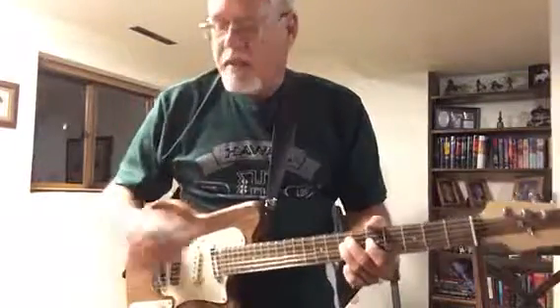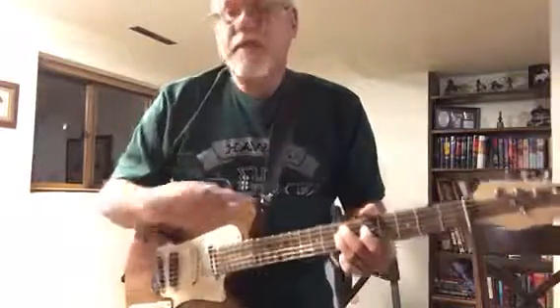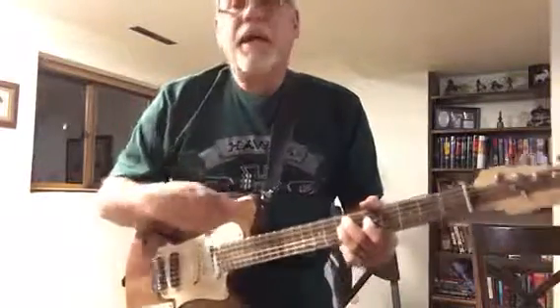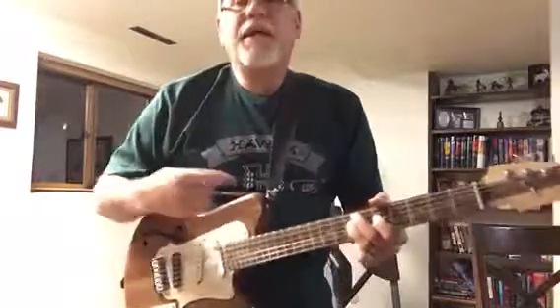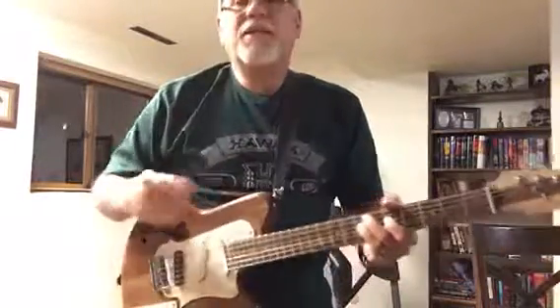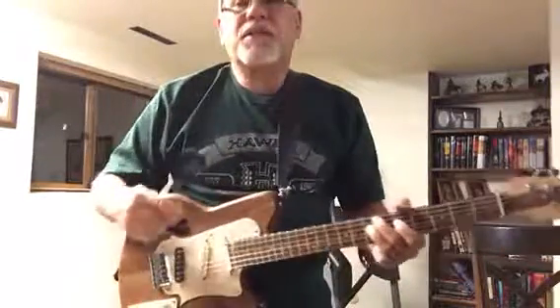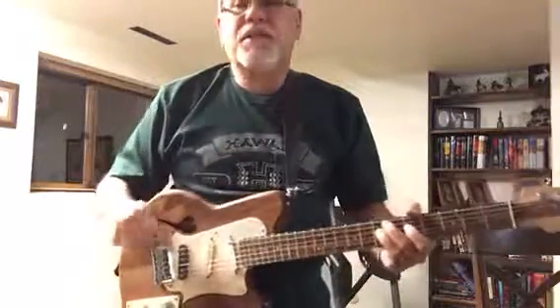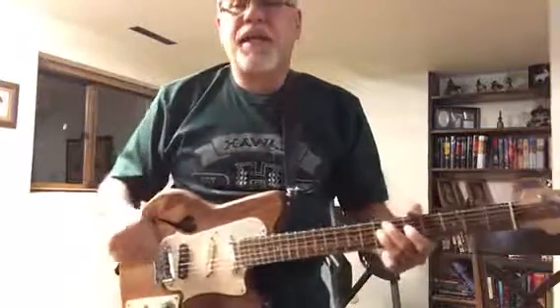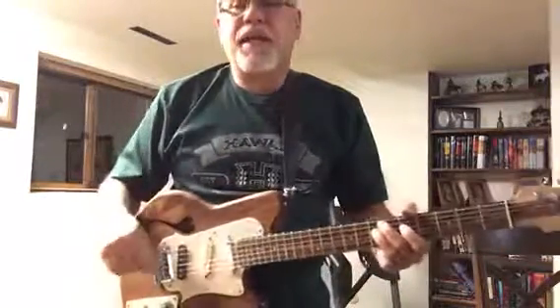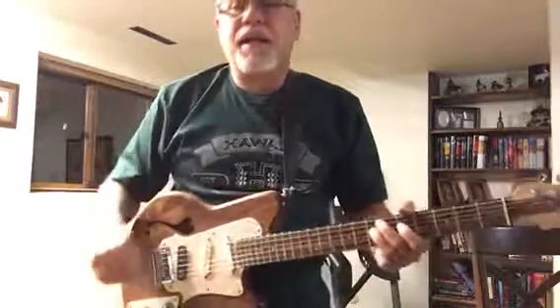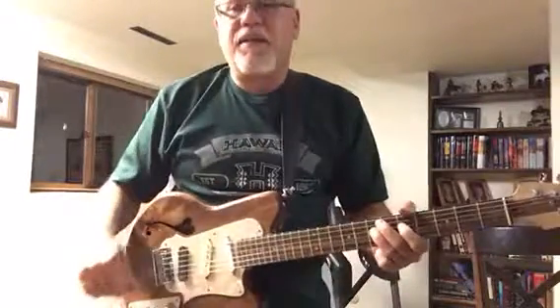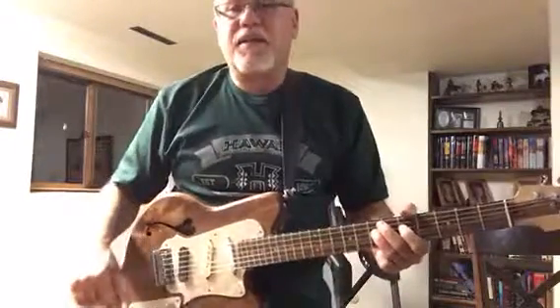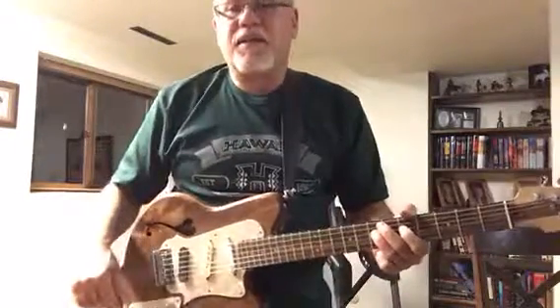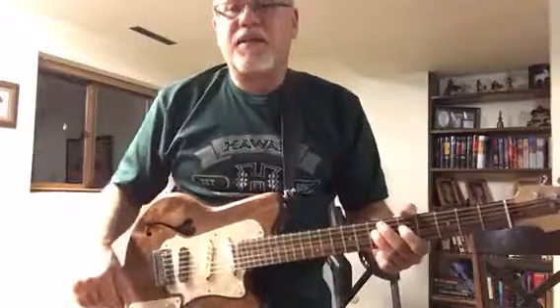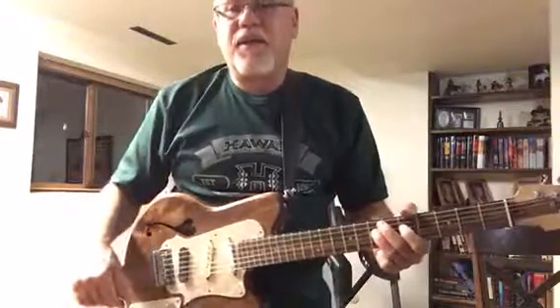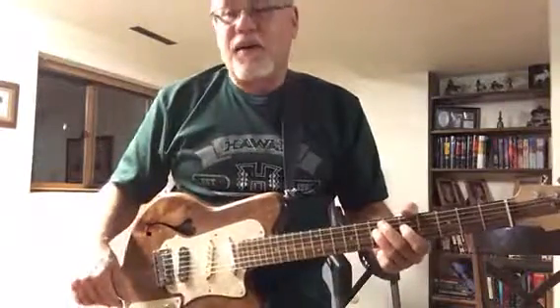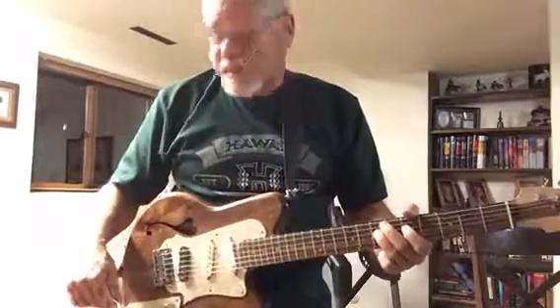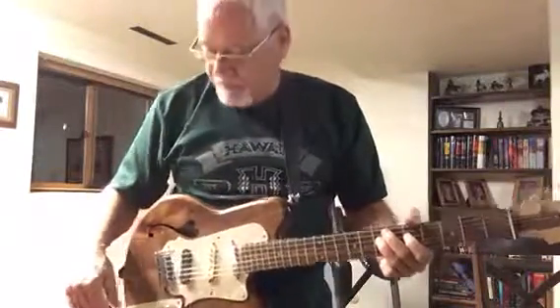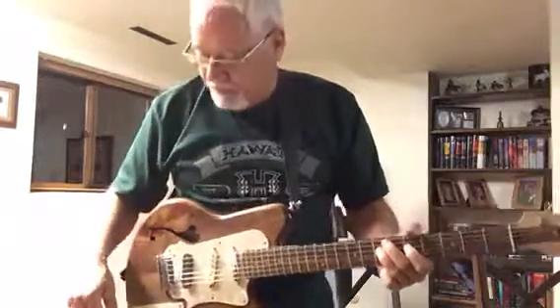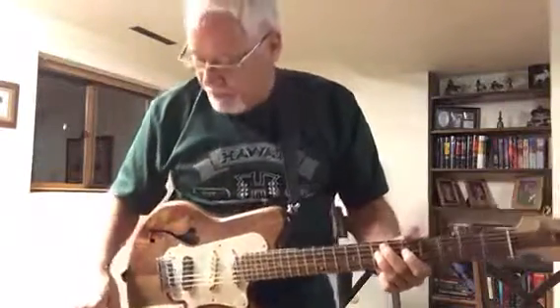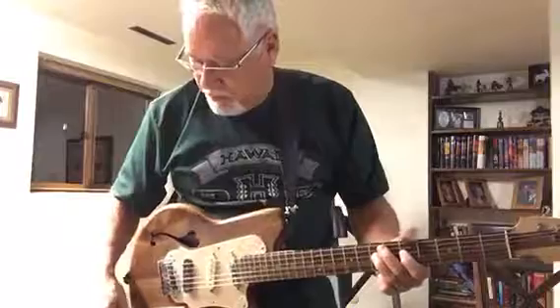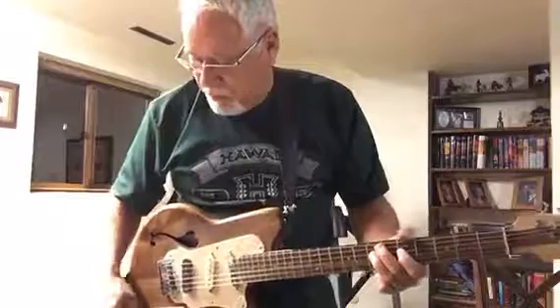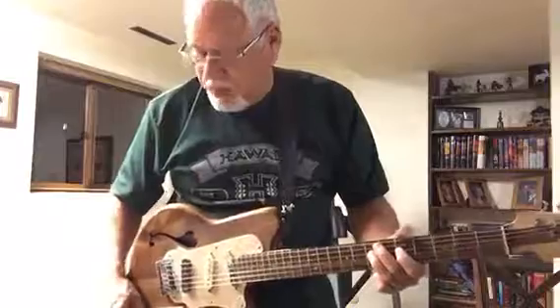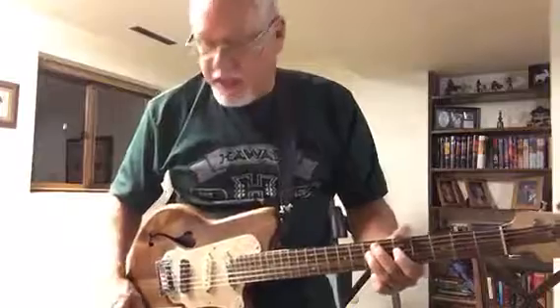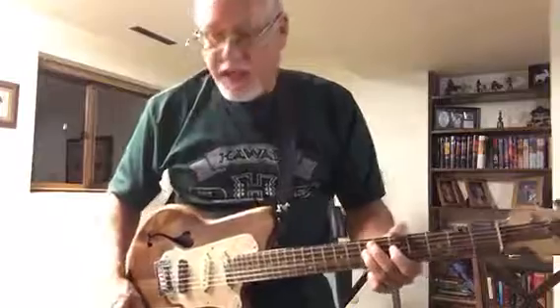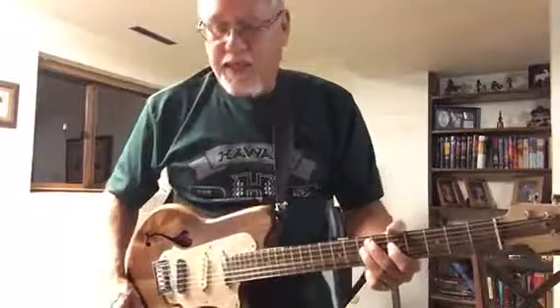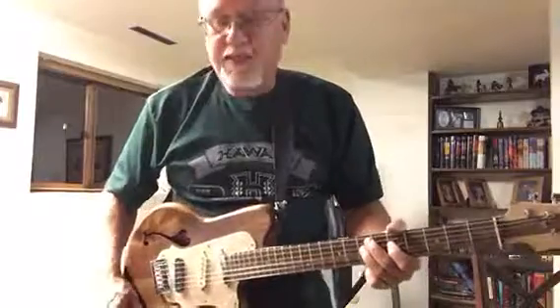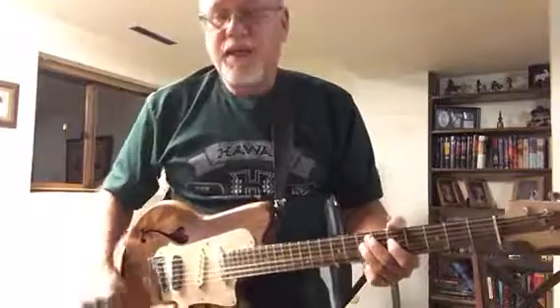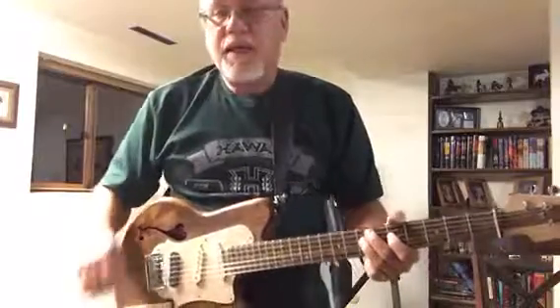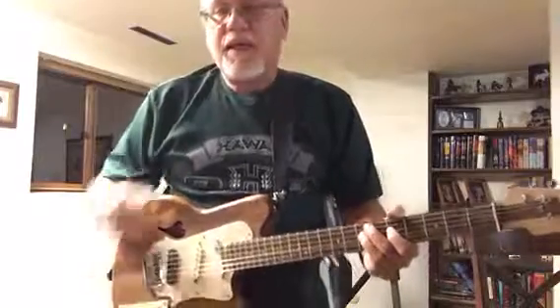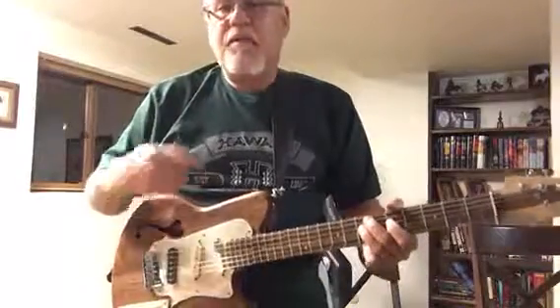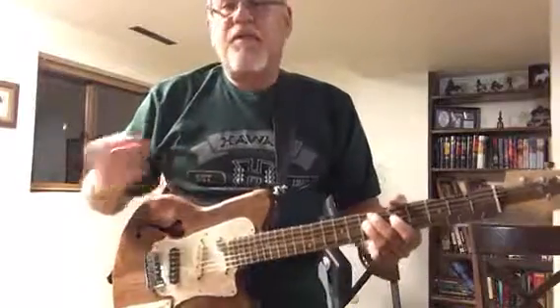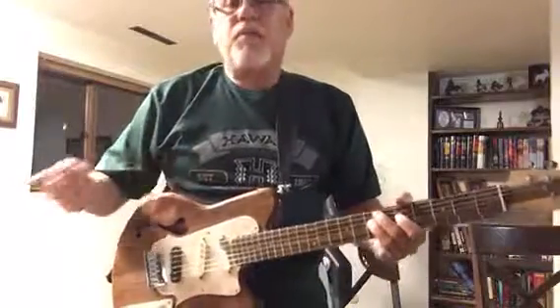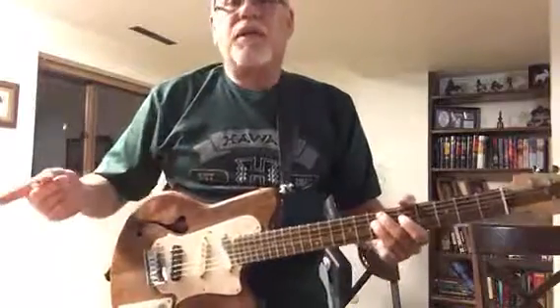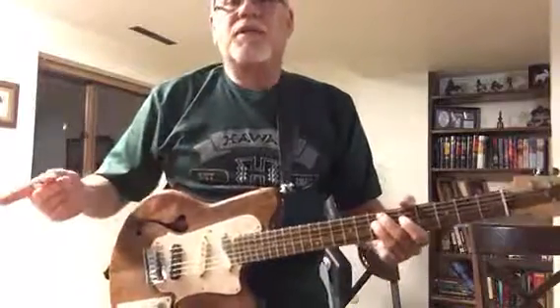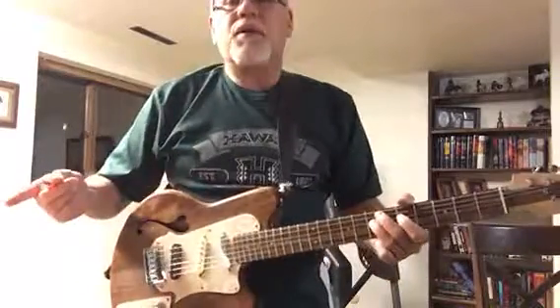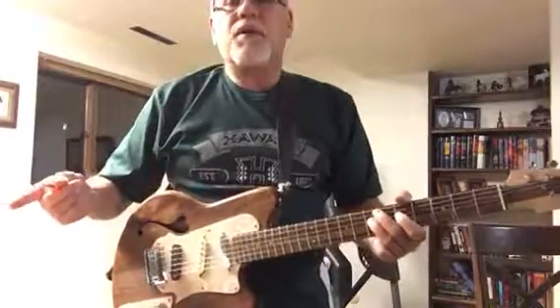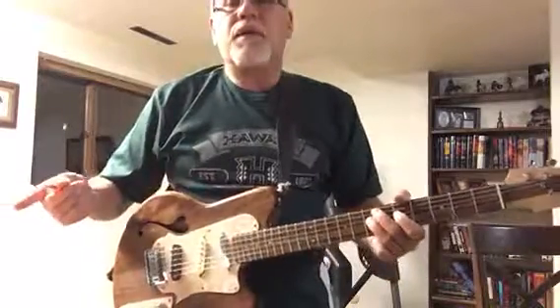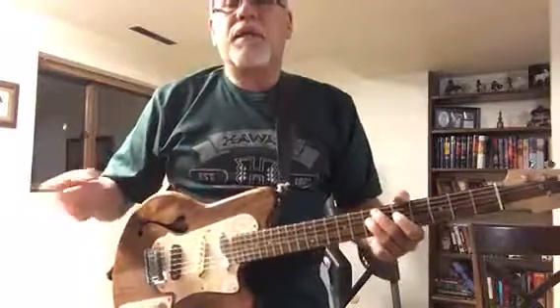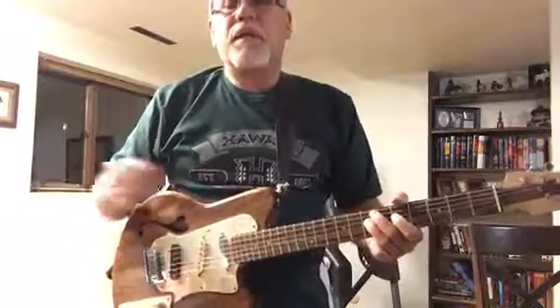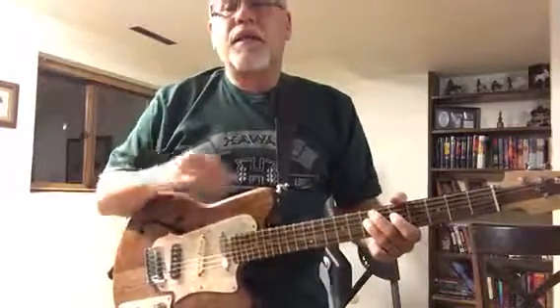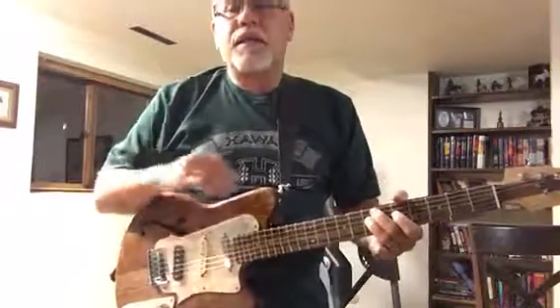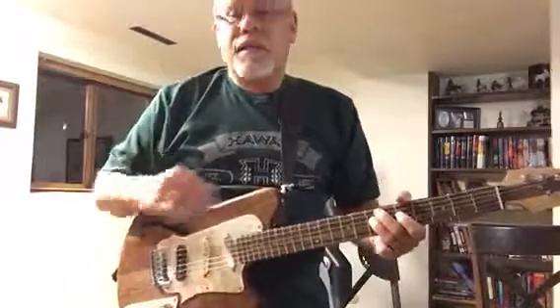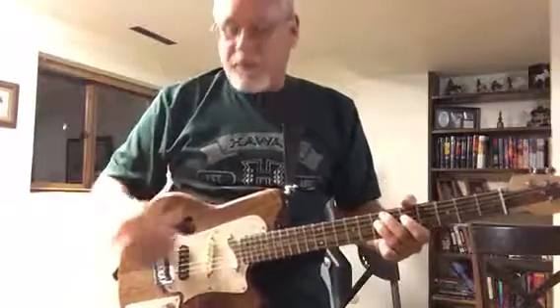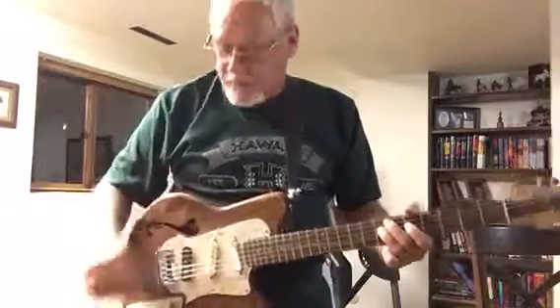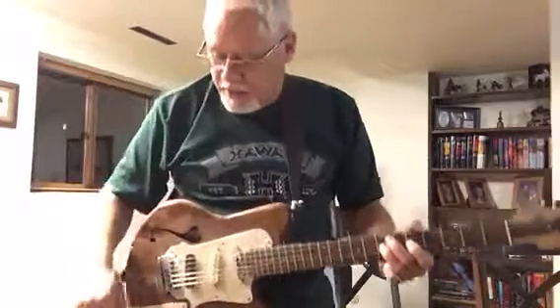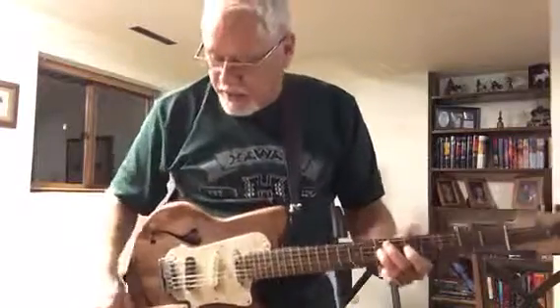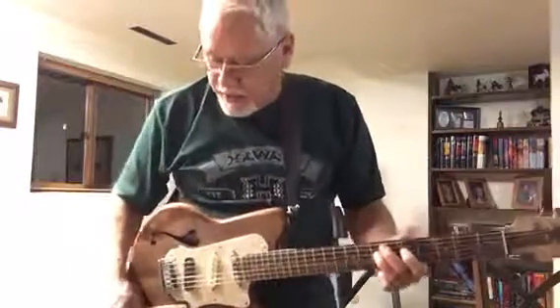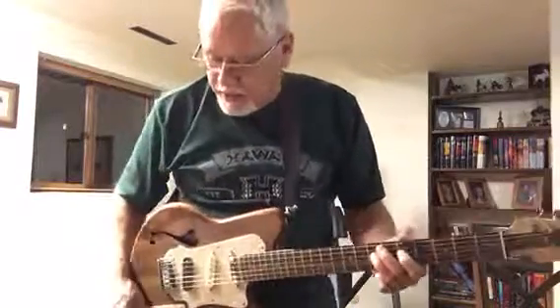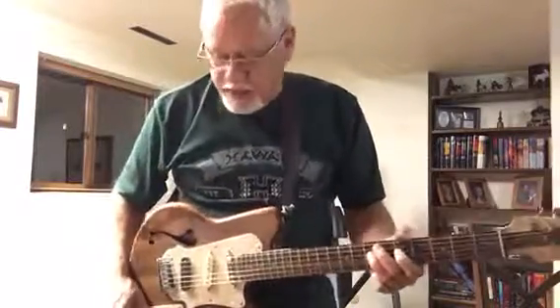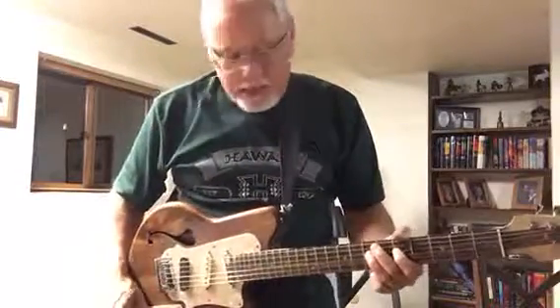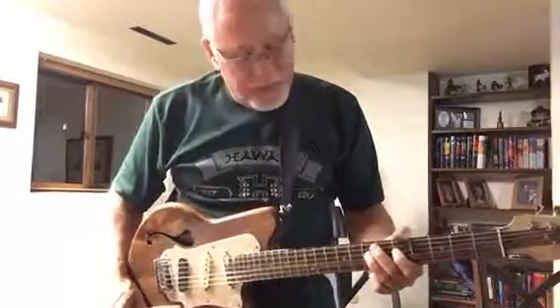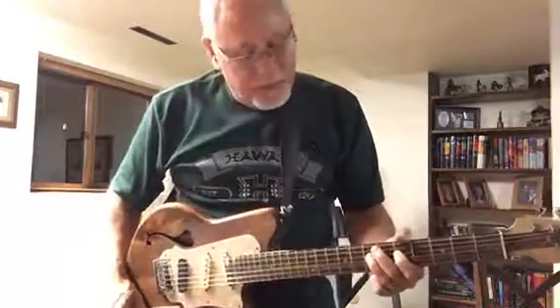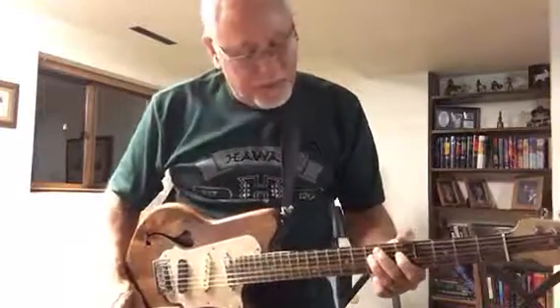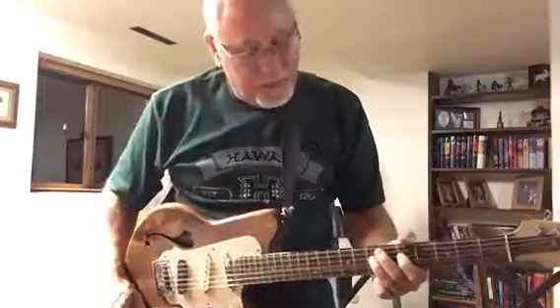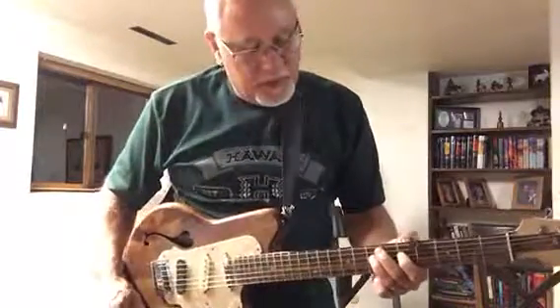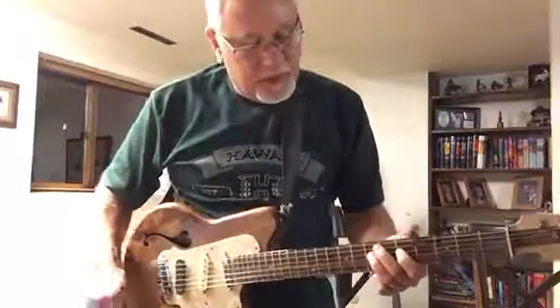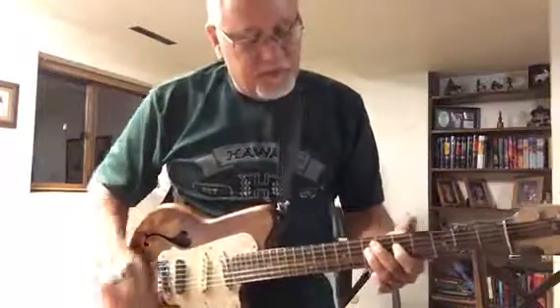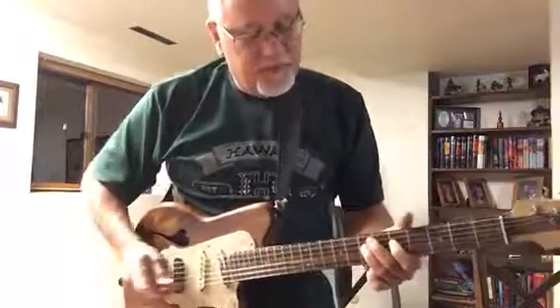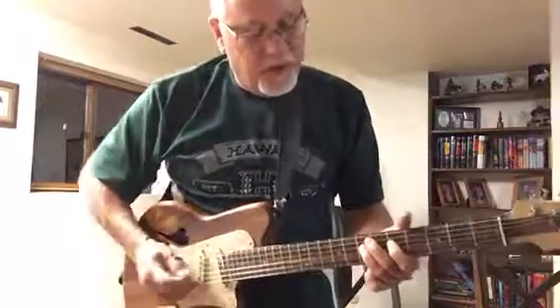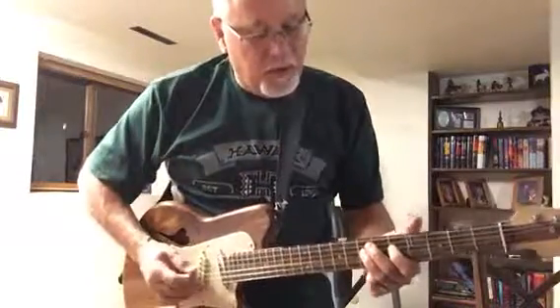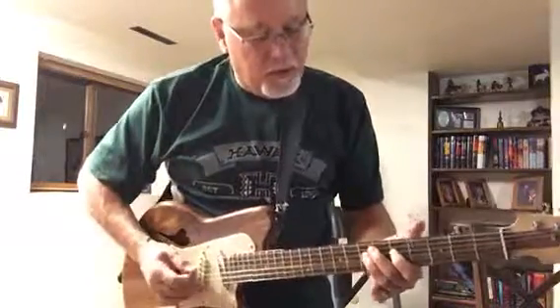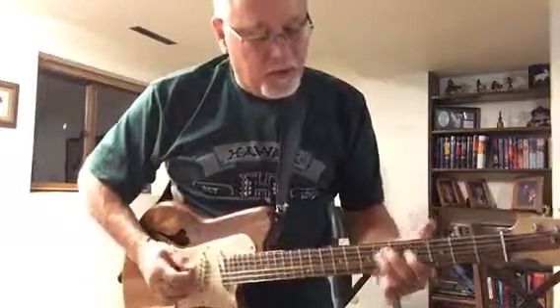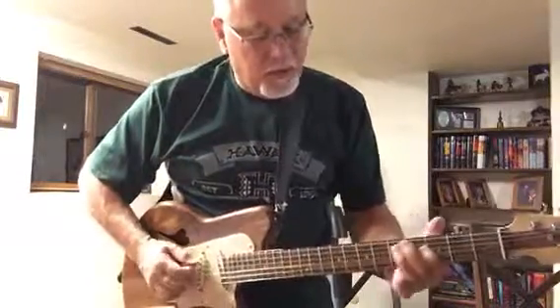Nice sustain on this guitar. Really nice. Even when it's totally clean, there's a lot of sustain, which is very cool.